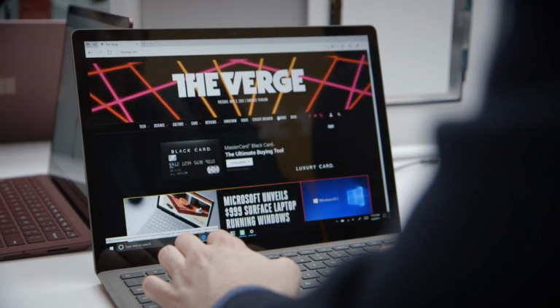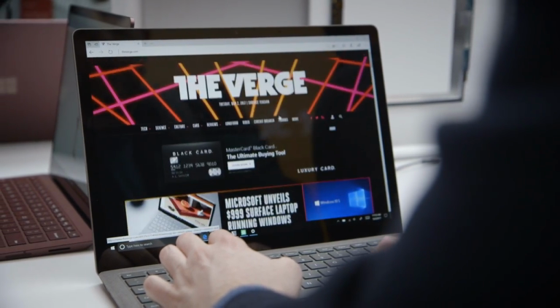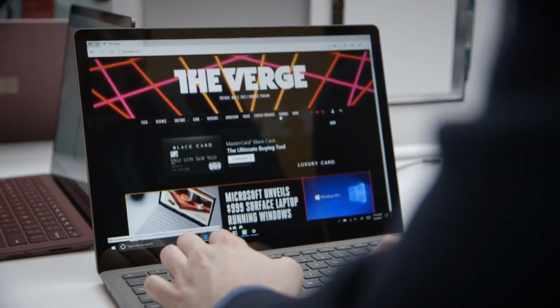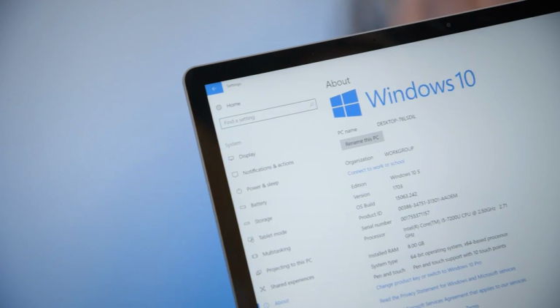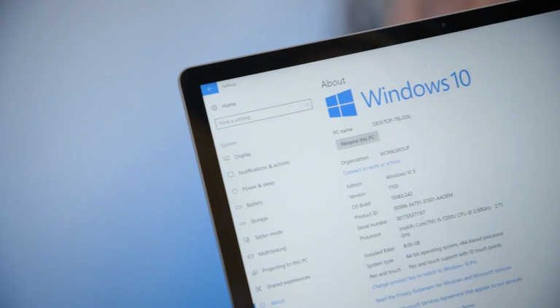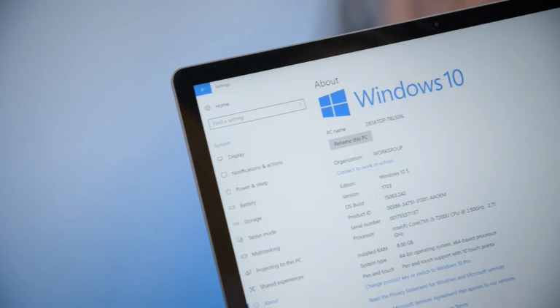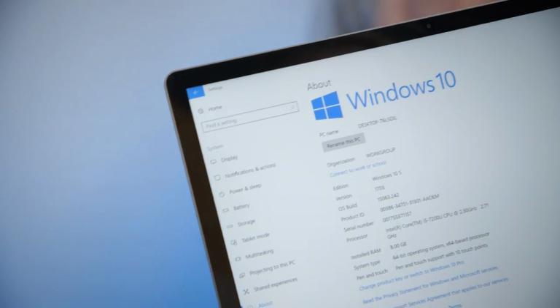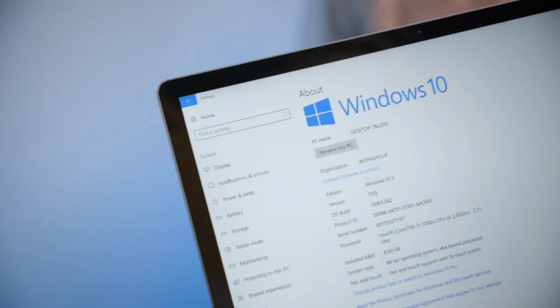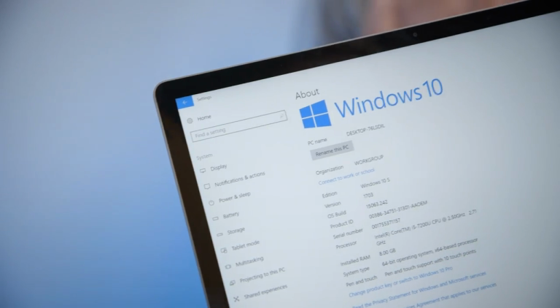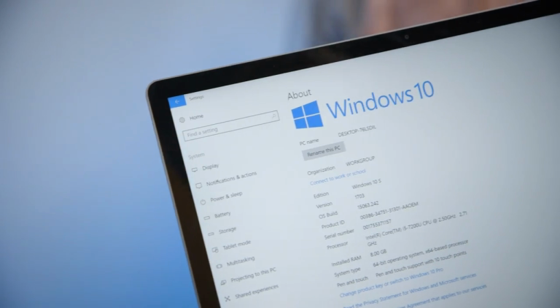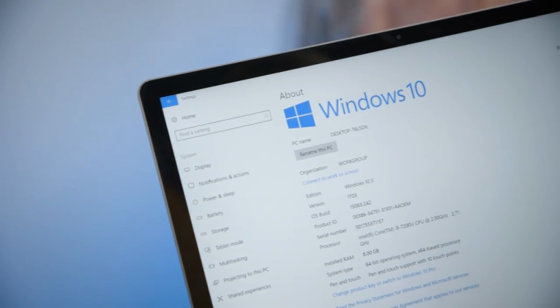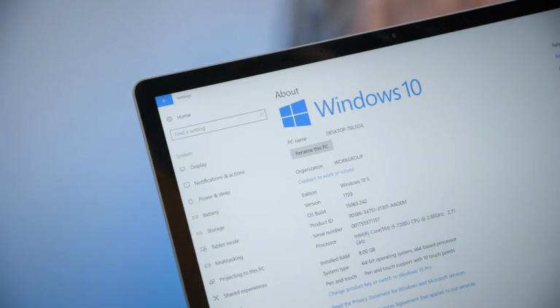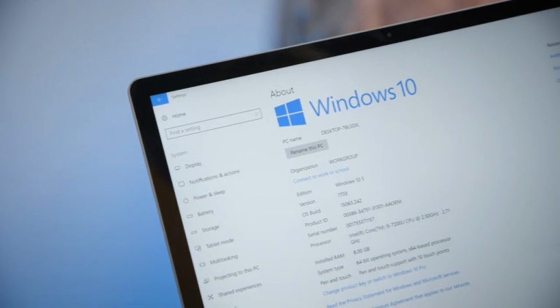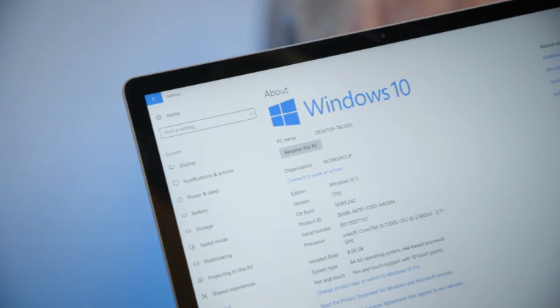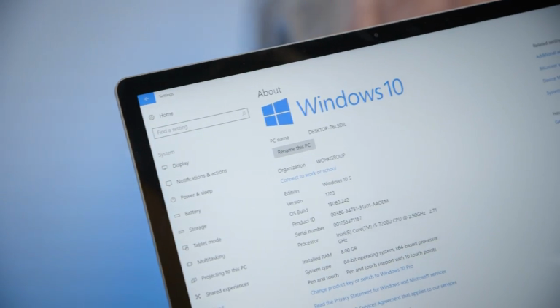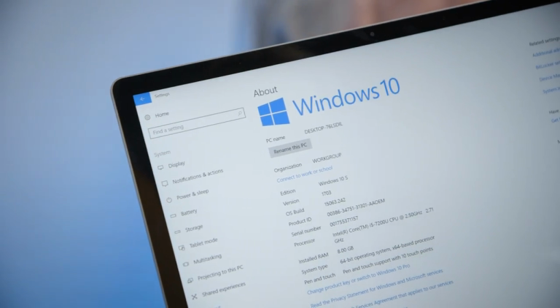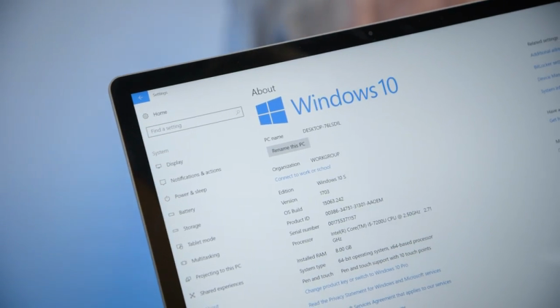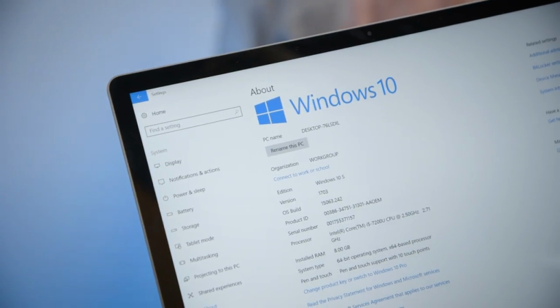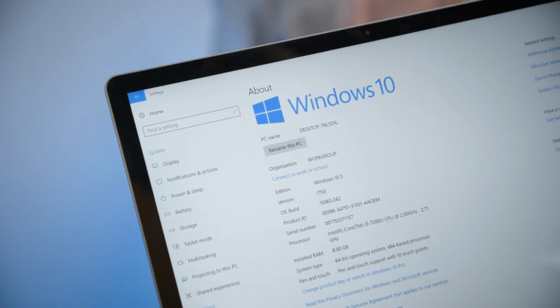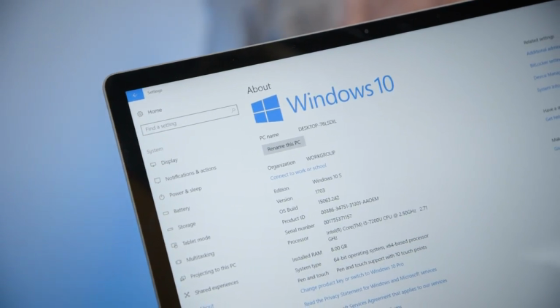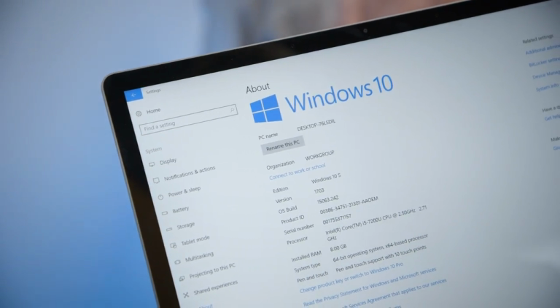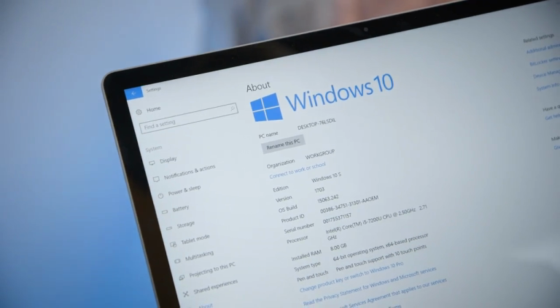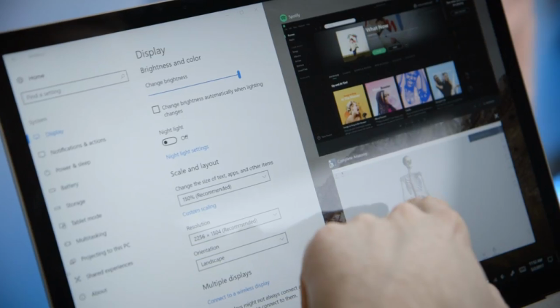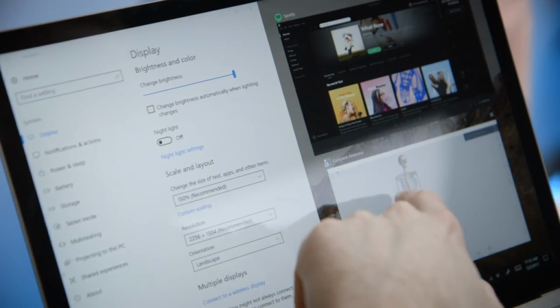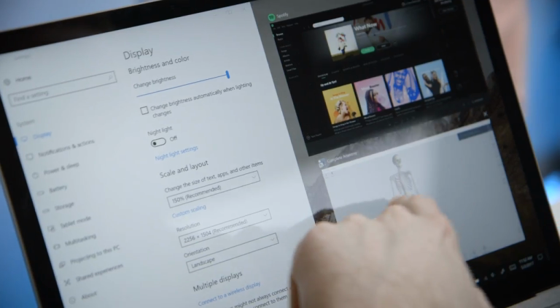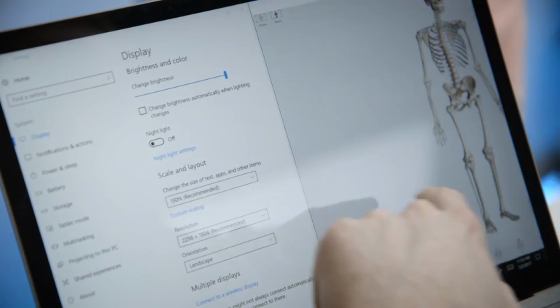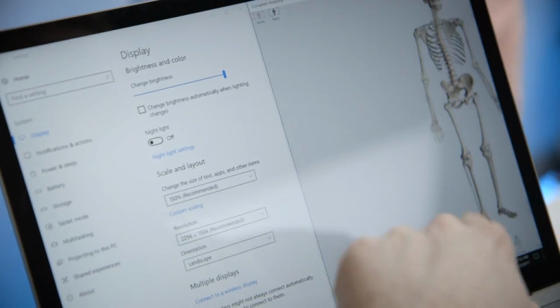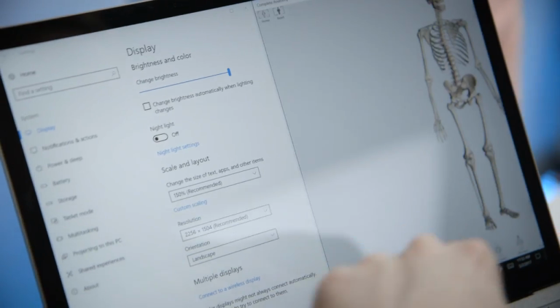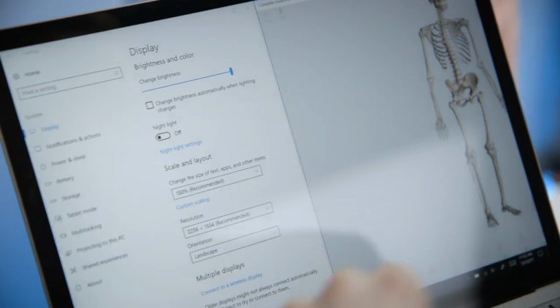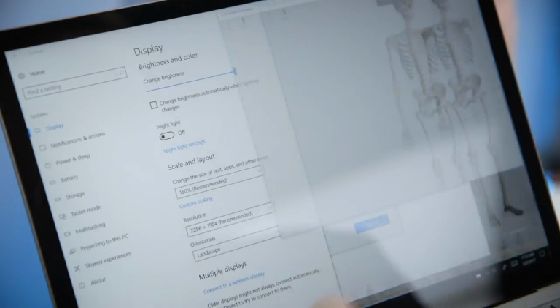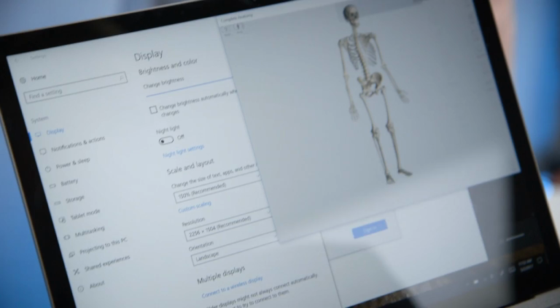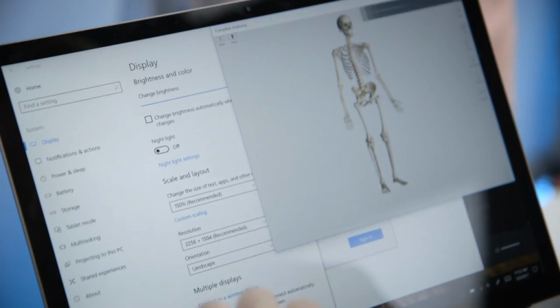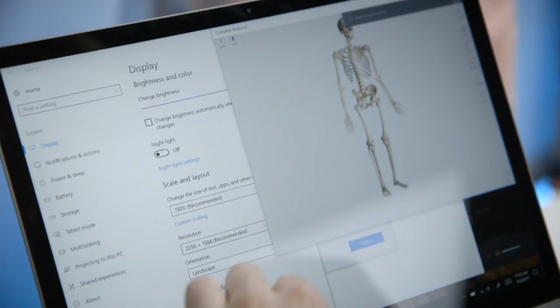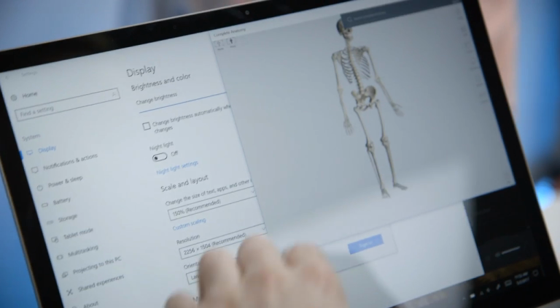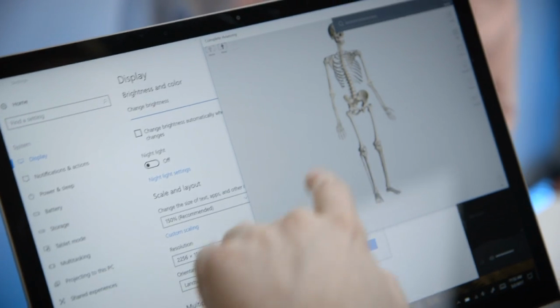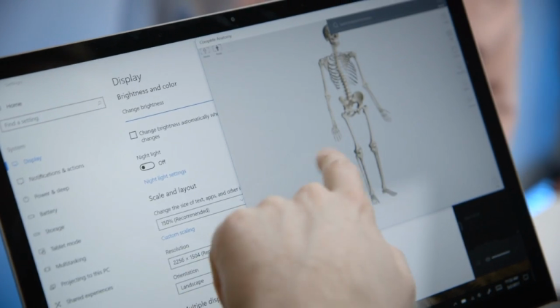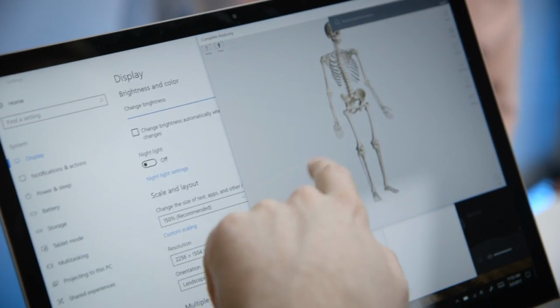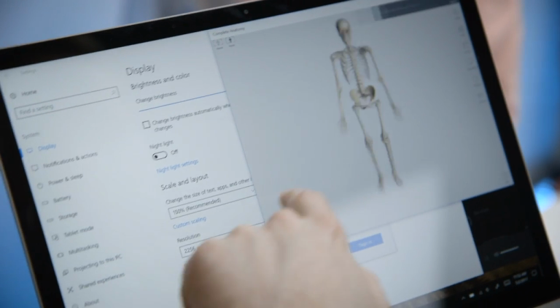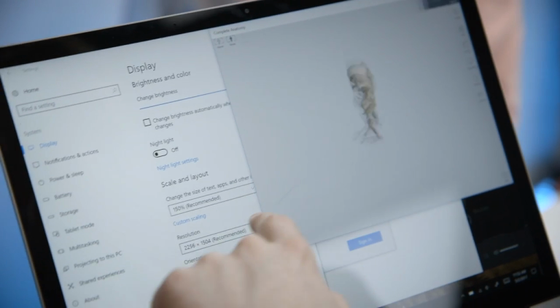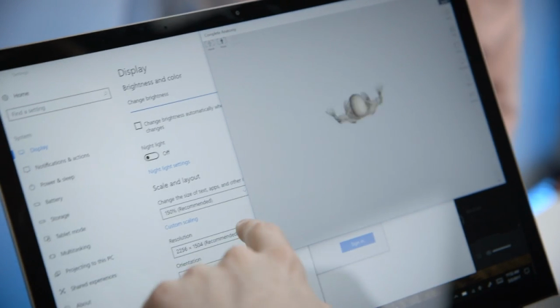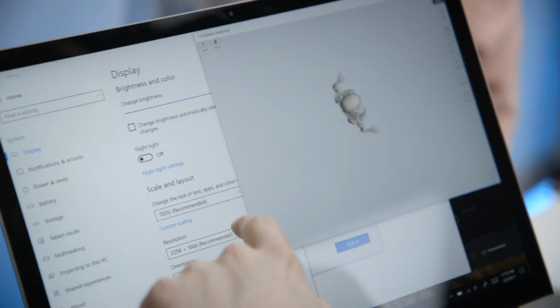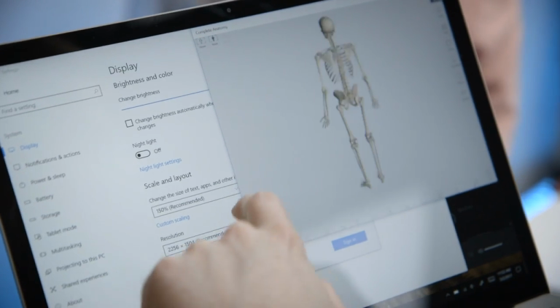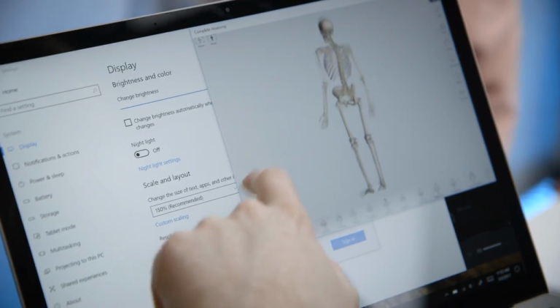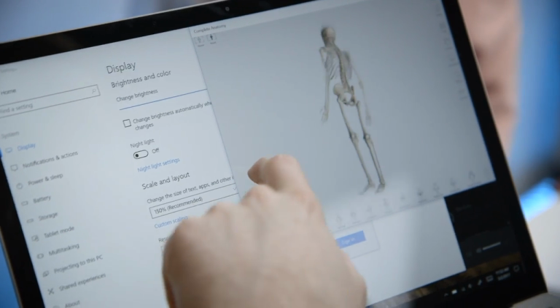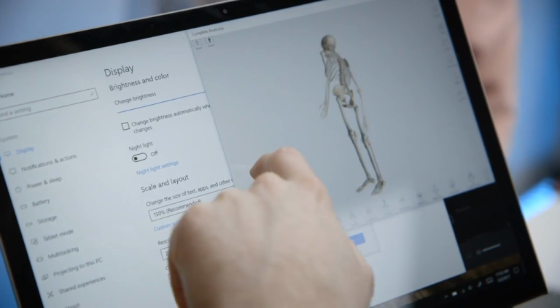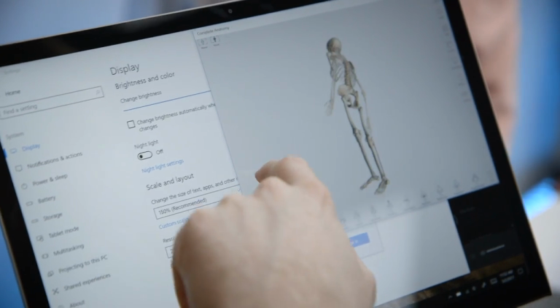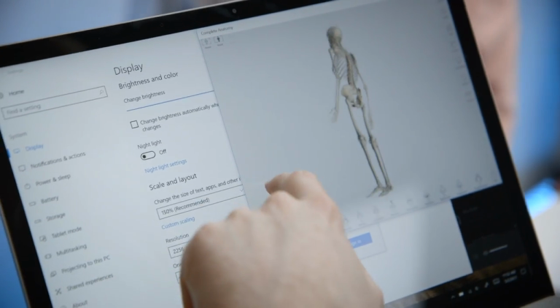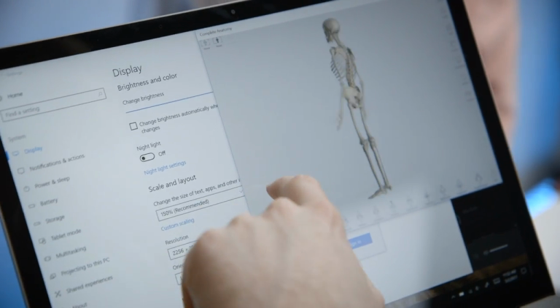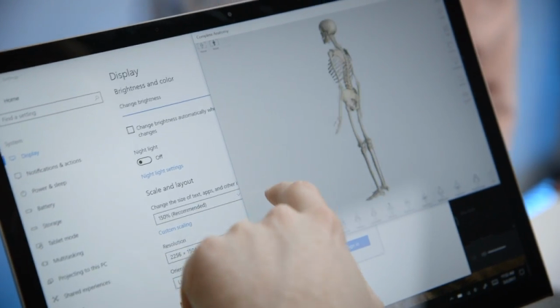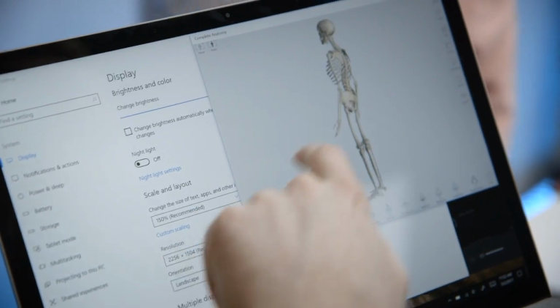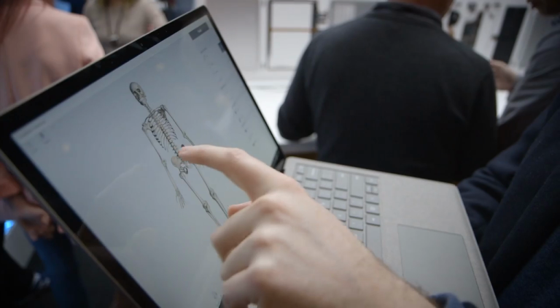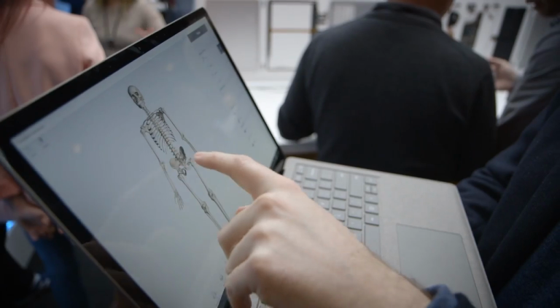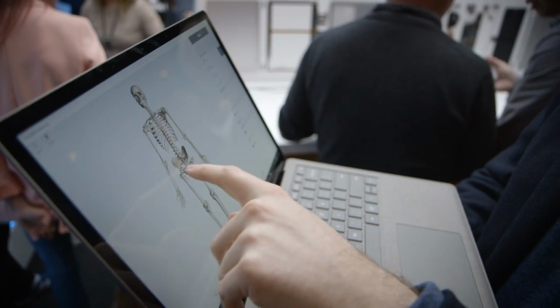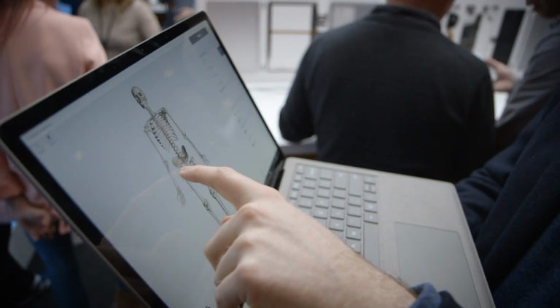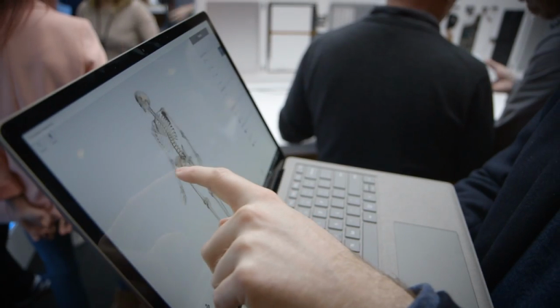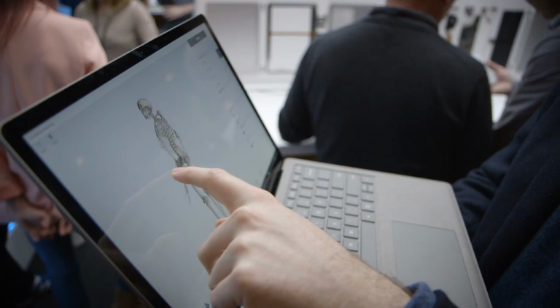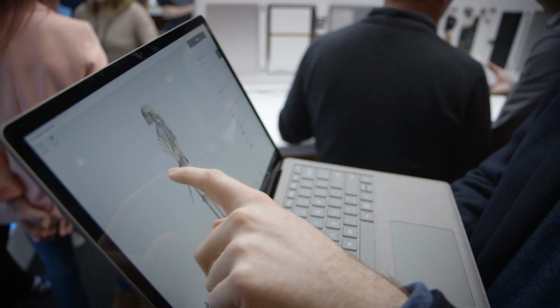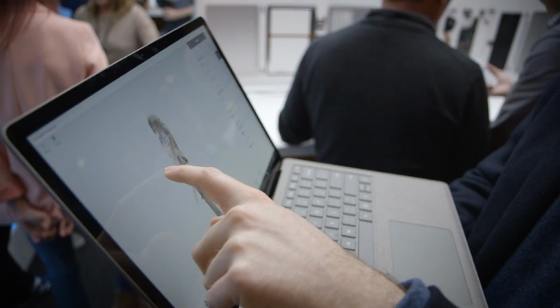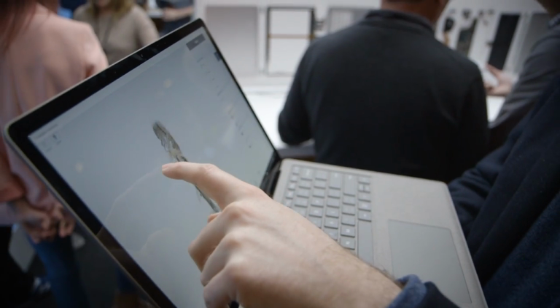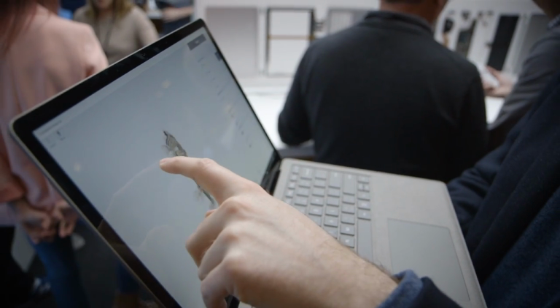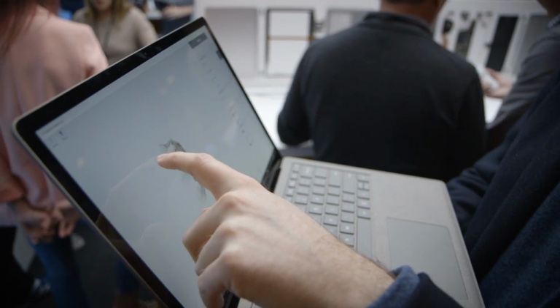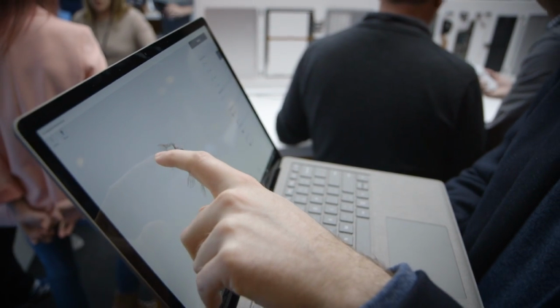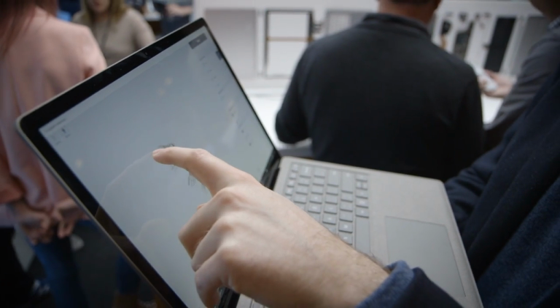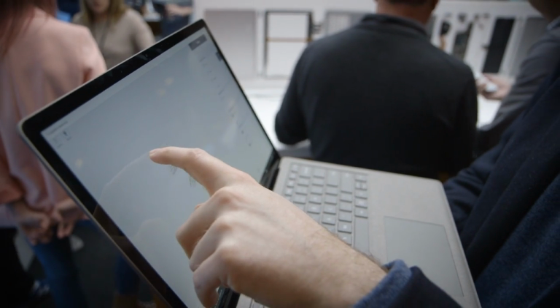It's running on Windows 10 S, which is the company's new operating system that's designed to only run apps from the Windows Store.